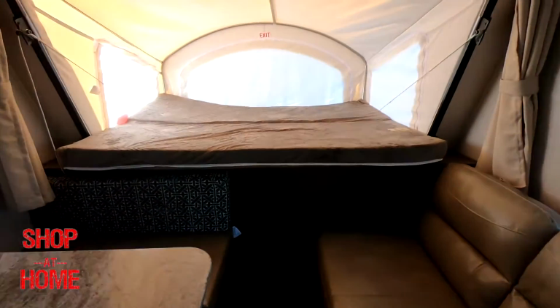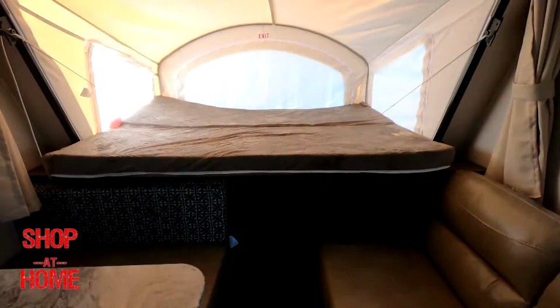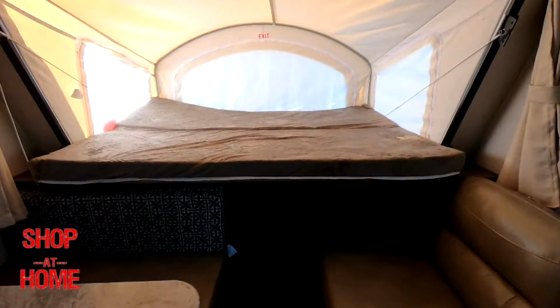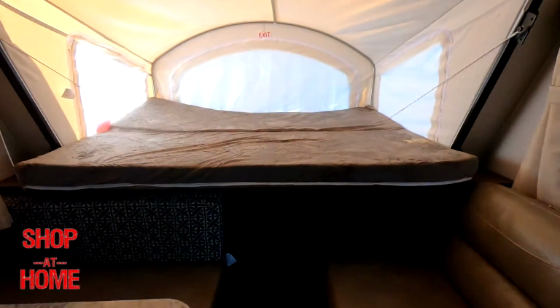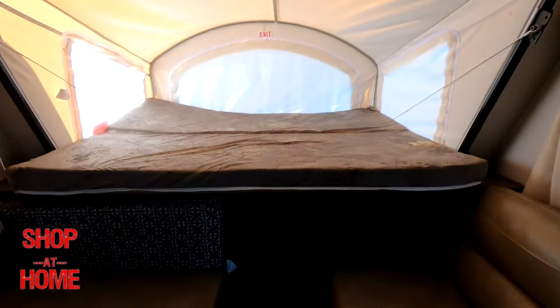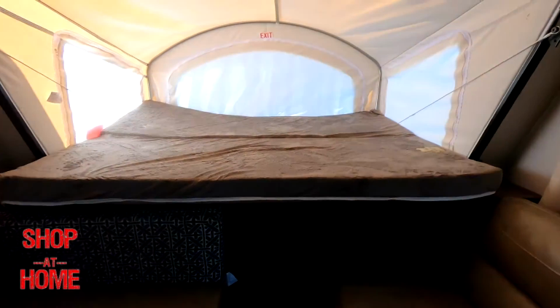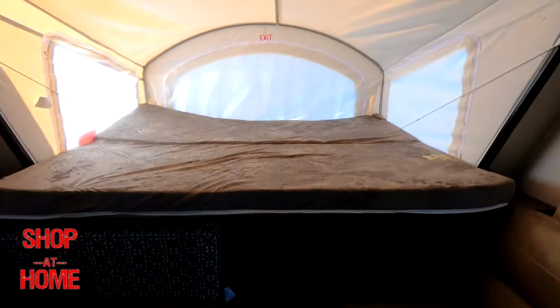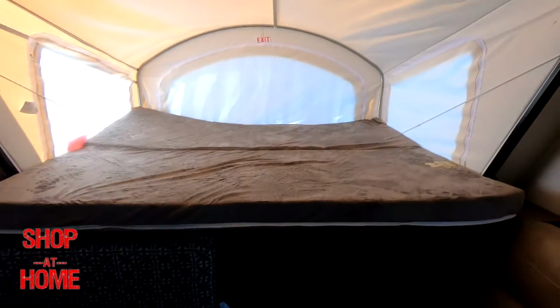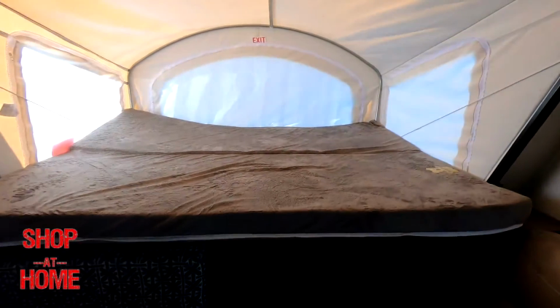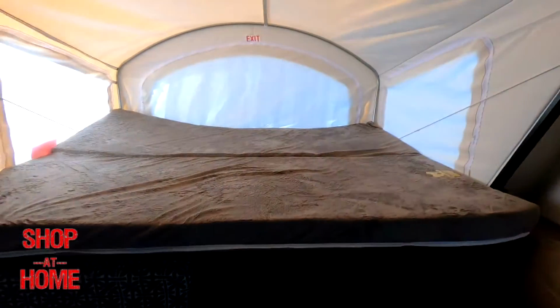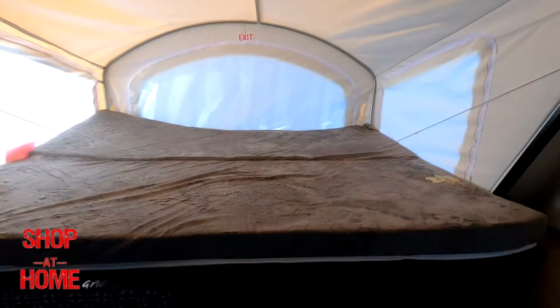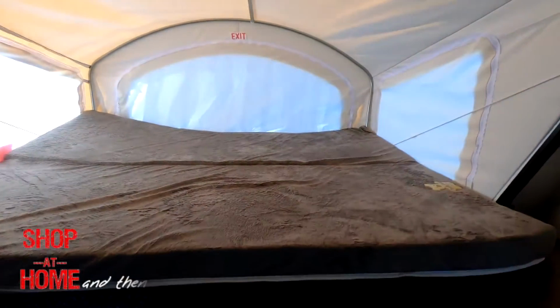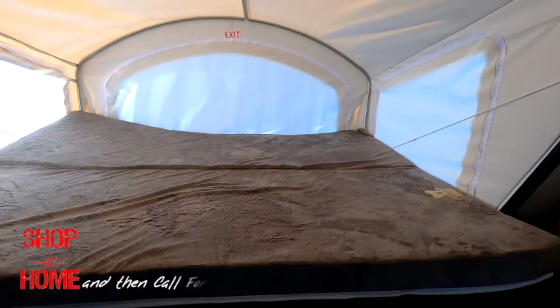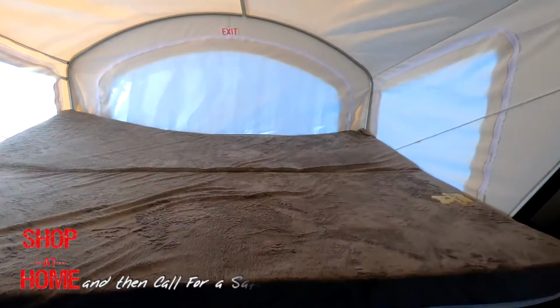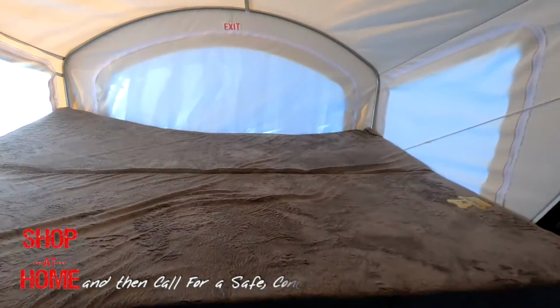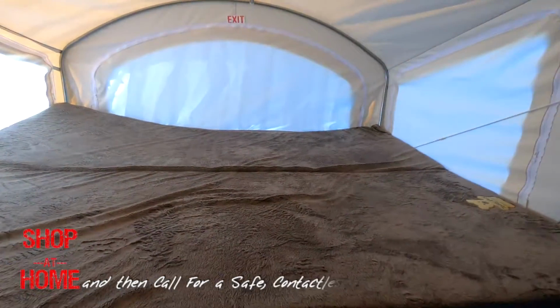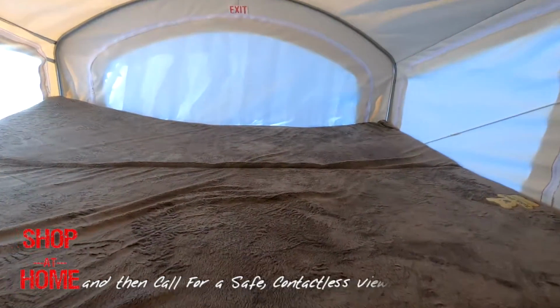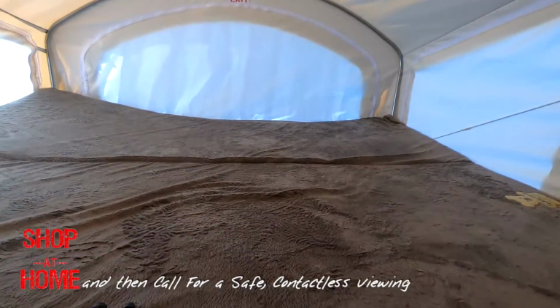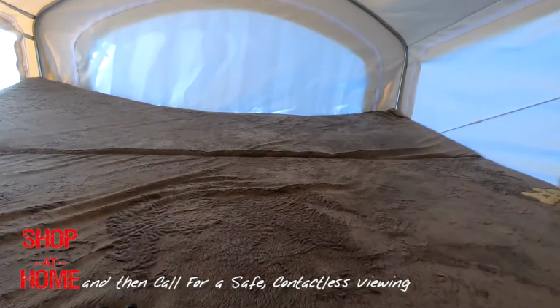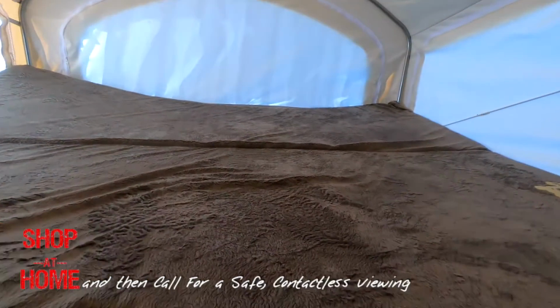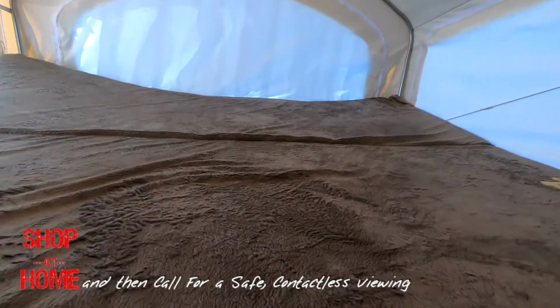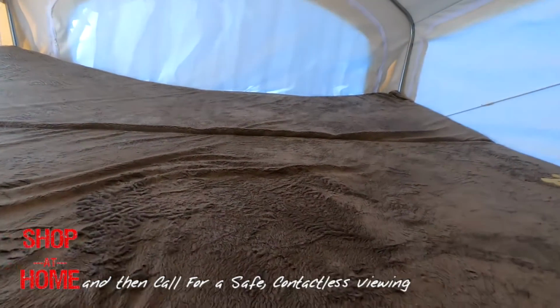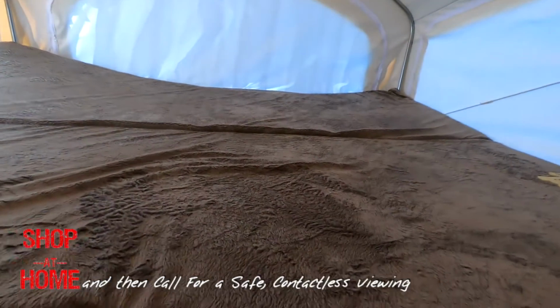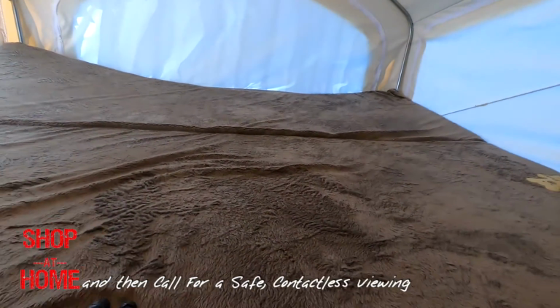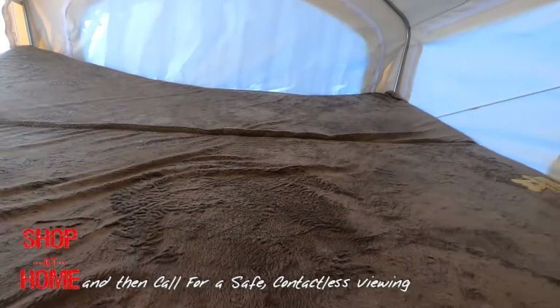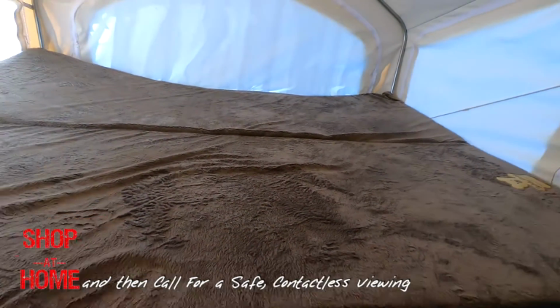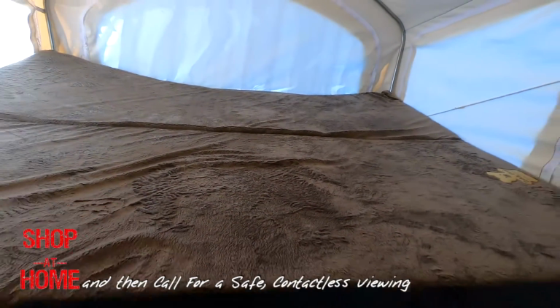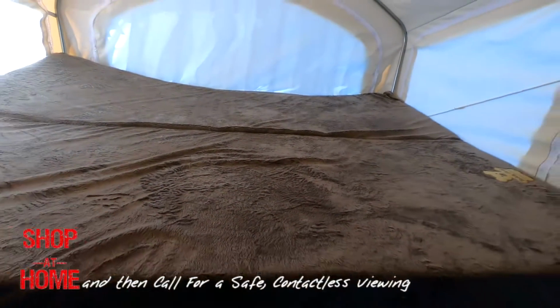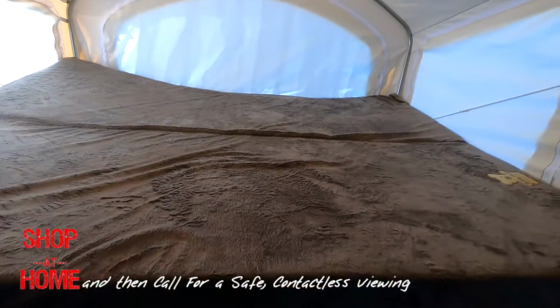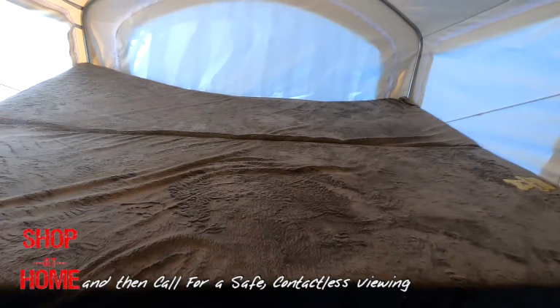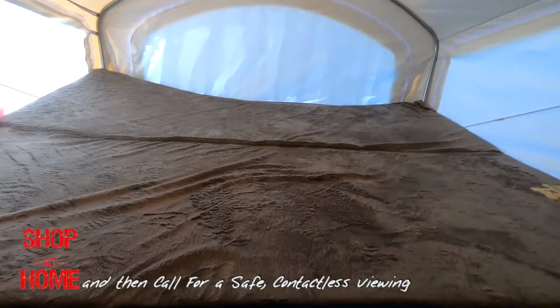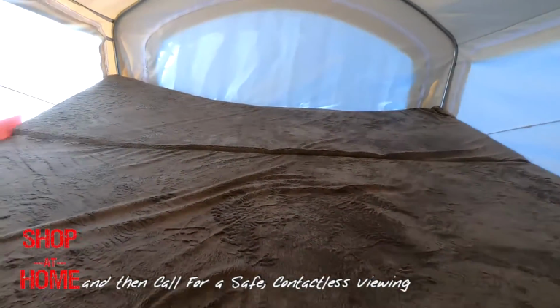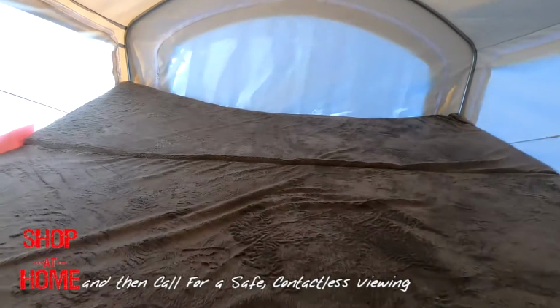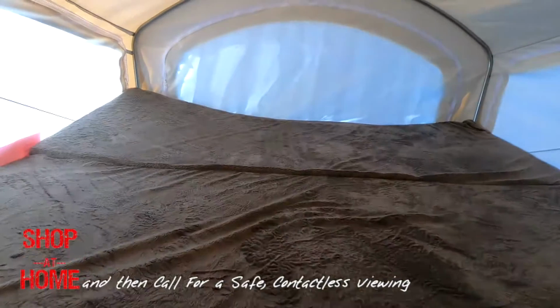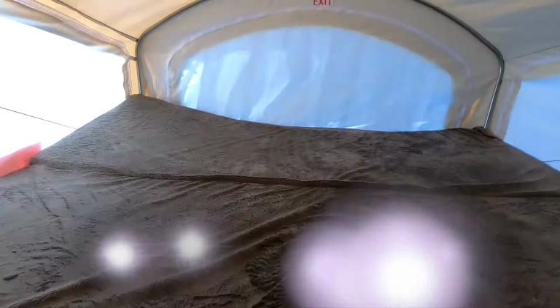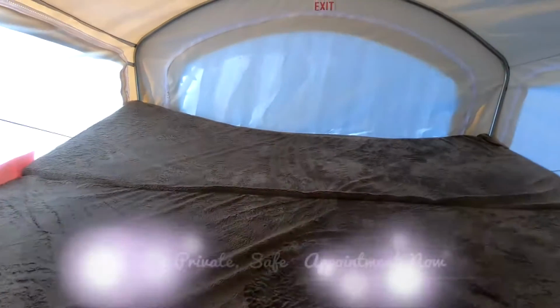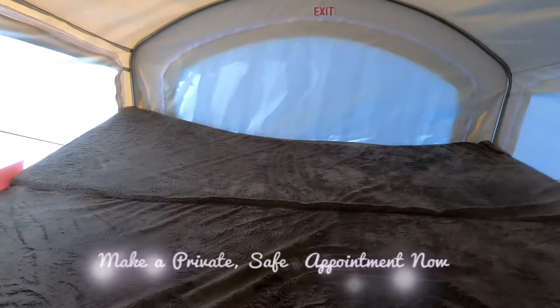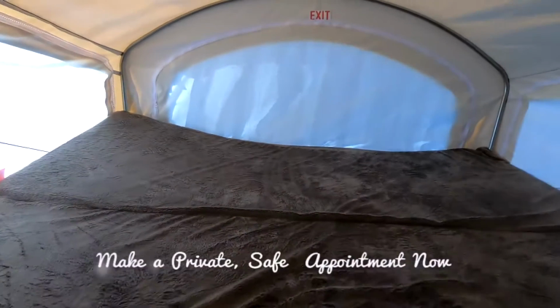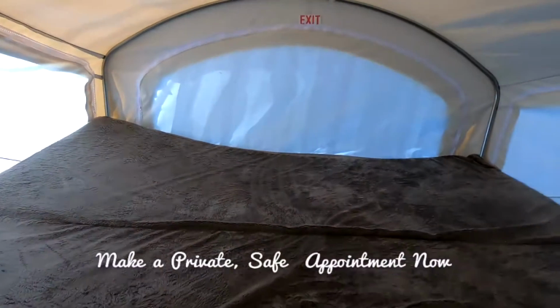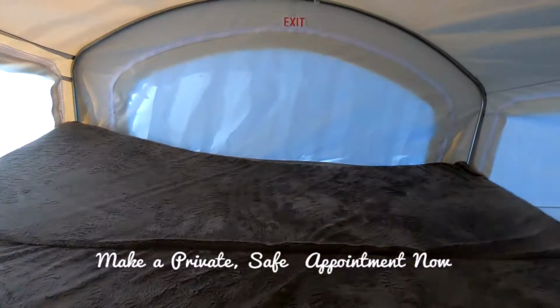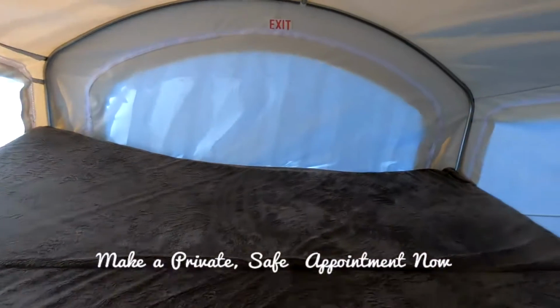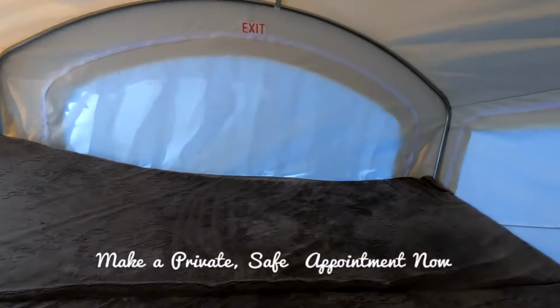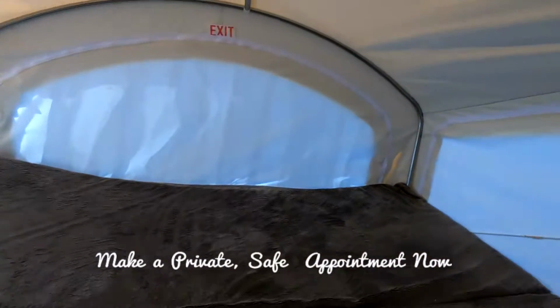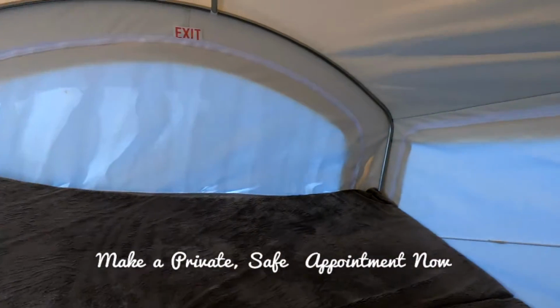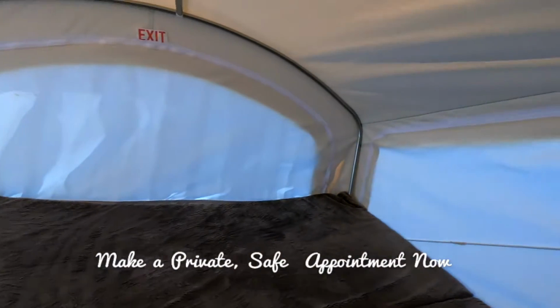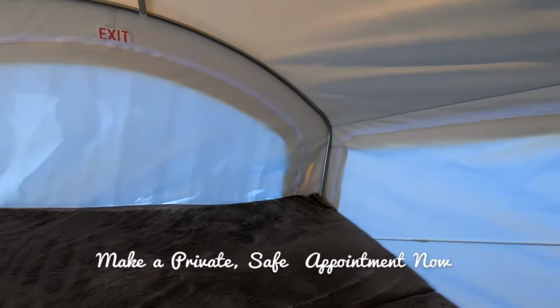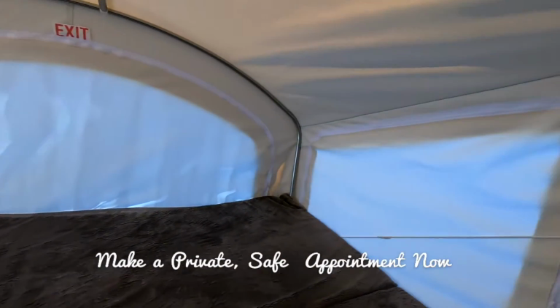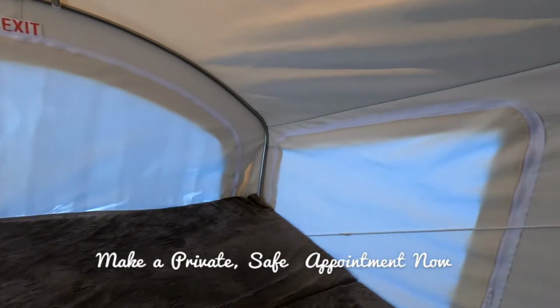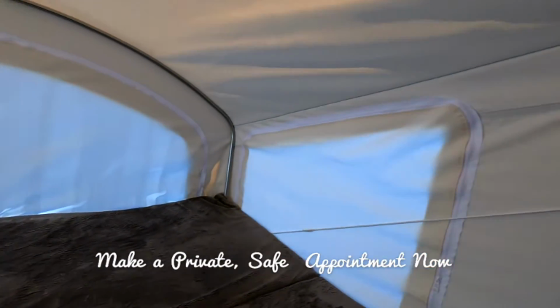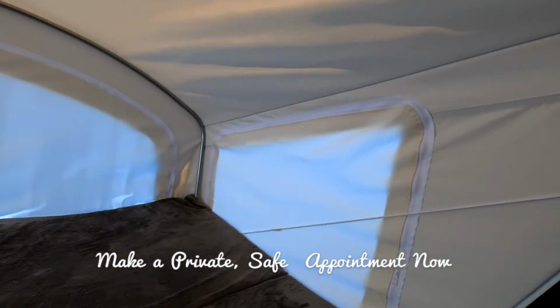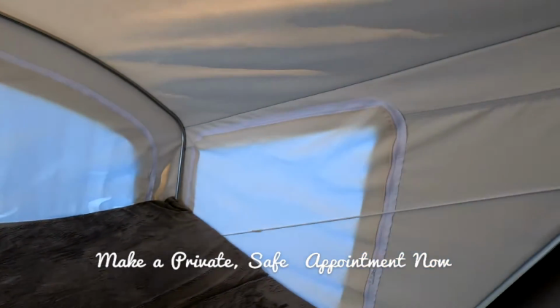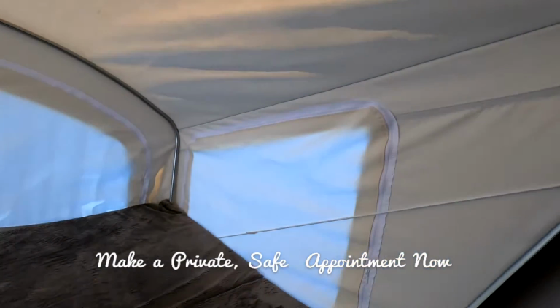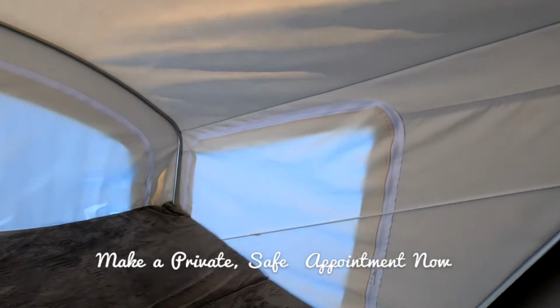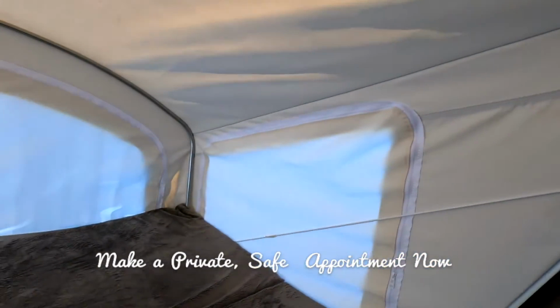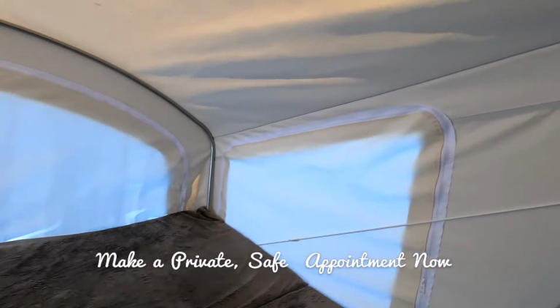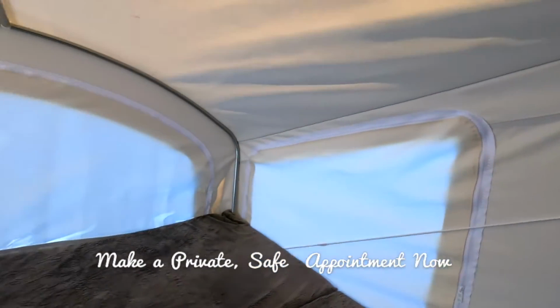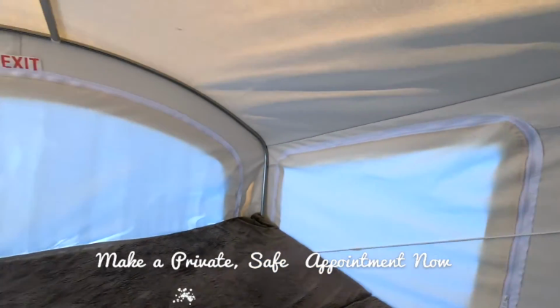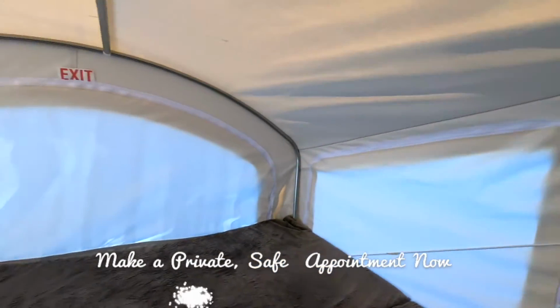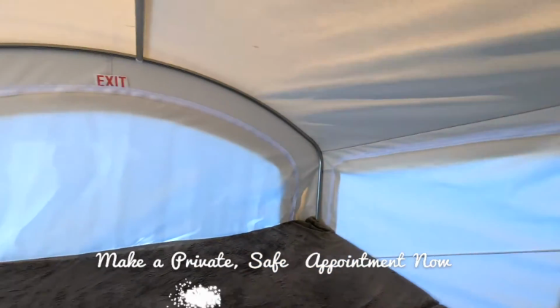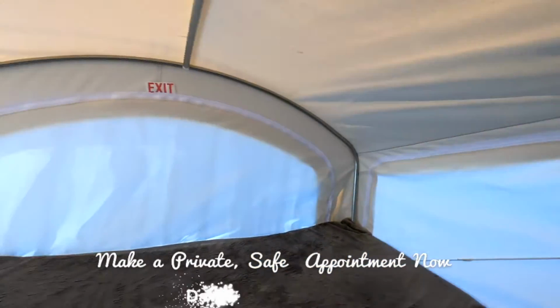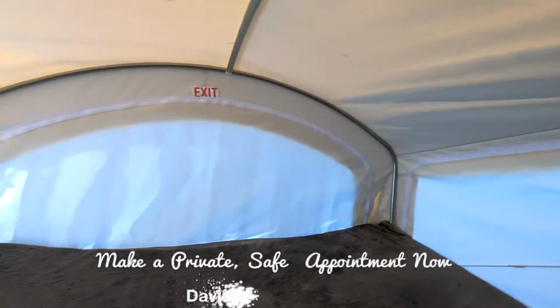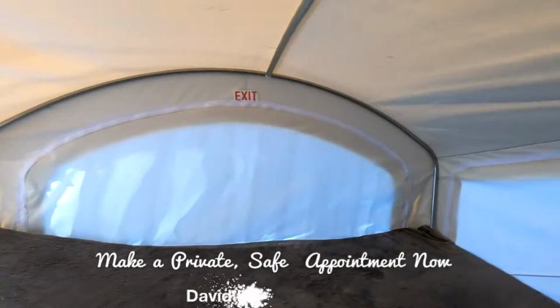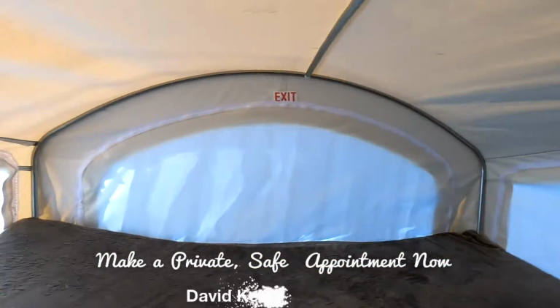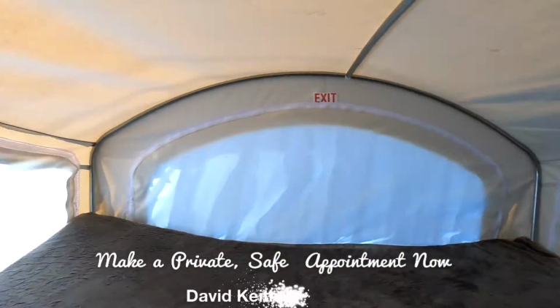Mattresses are nice and thick. I always check the thickness of mattresses when looking at hybrids. Good quality fabric.